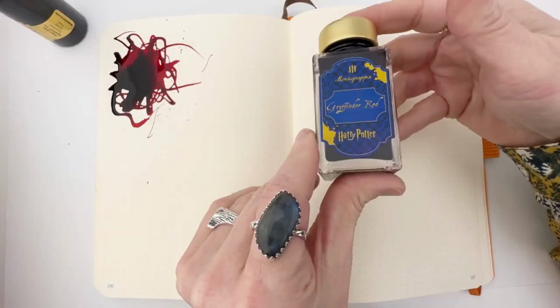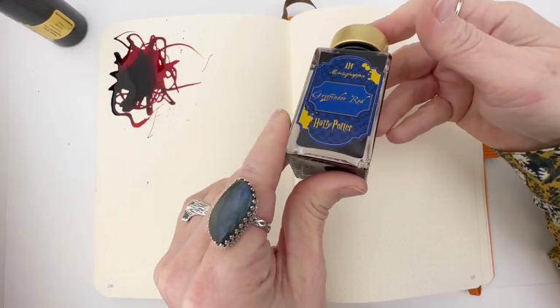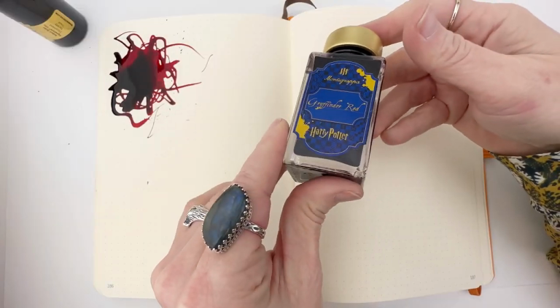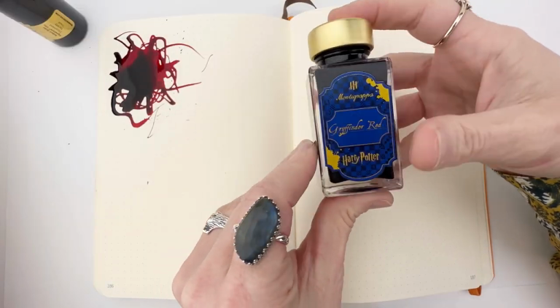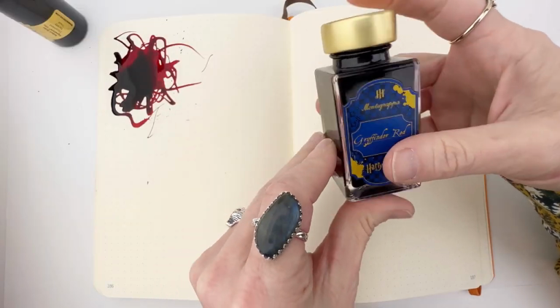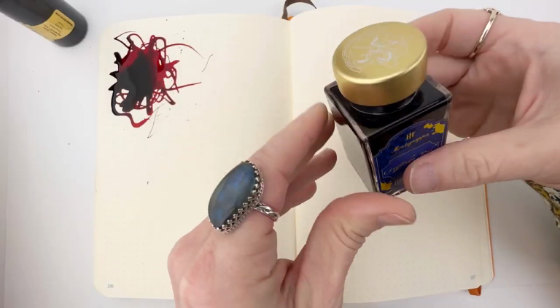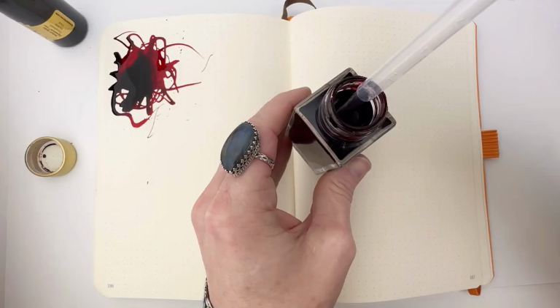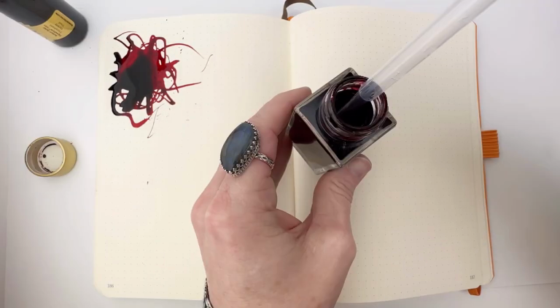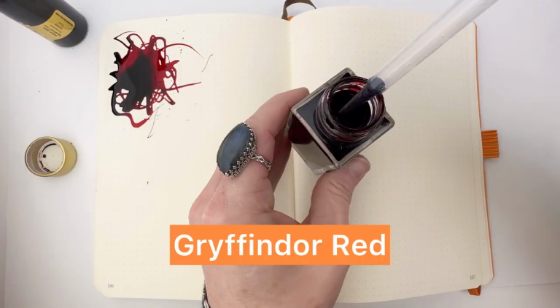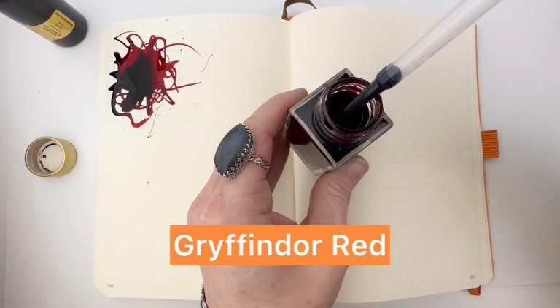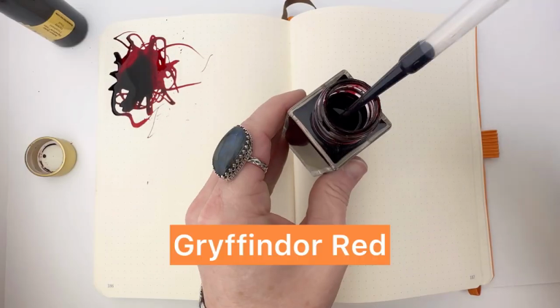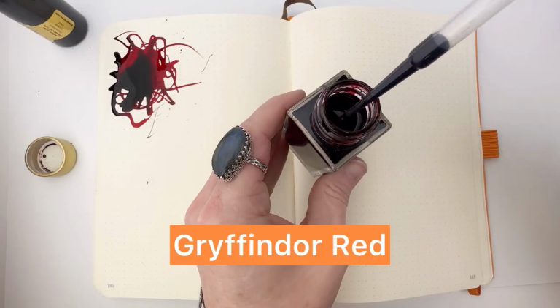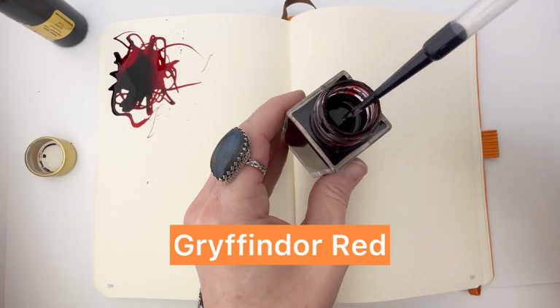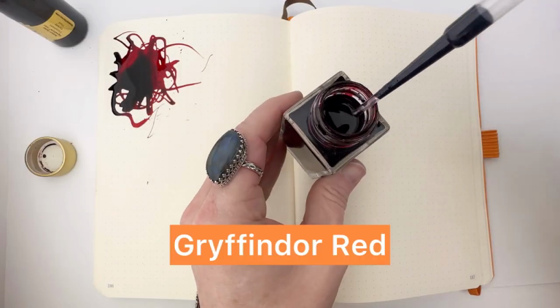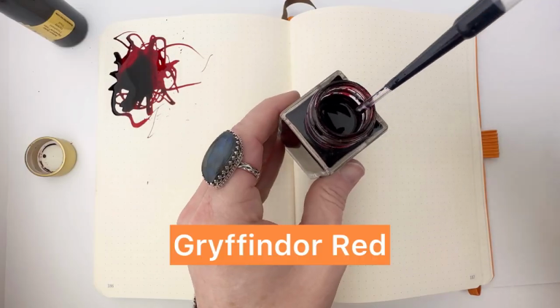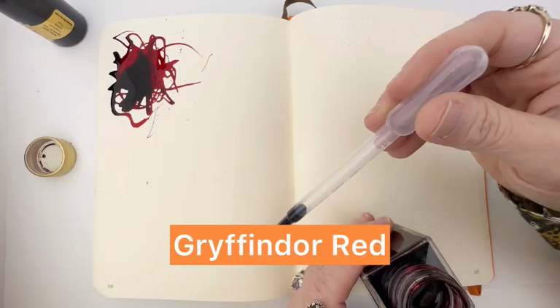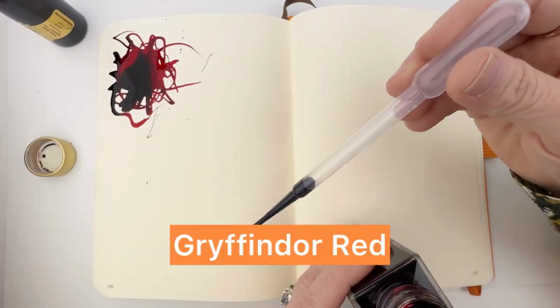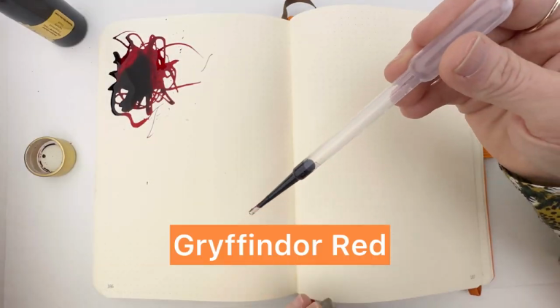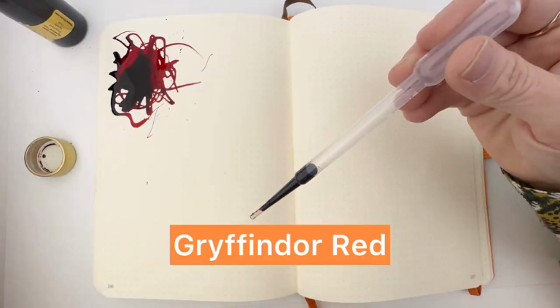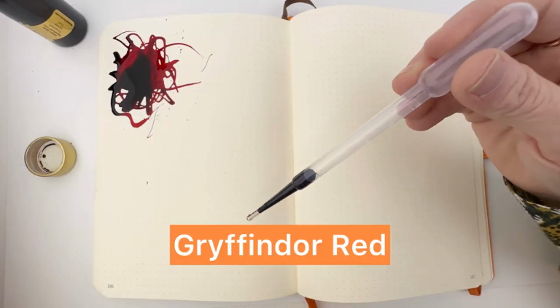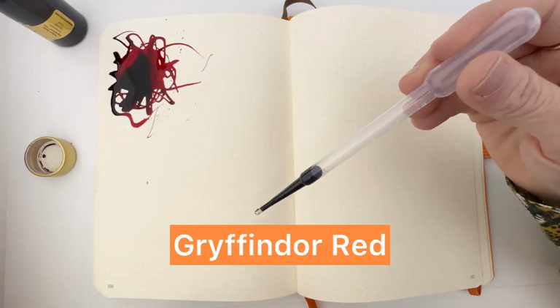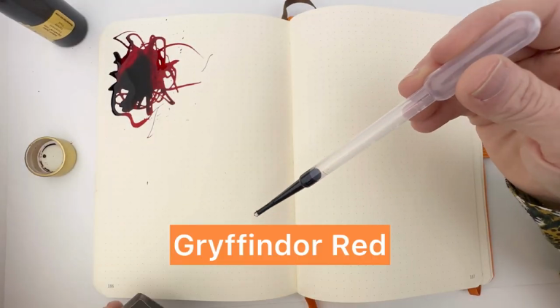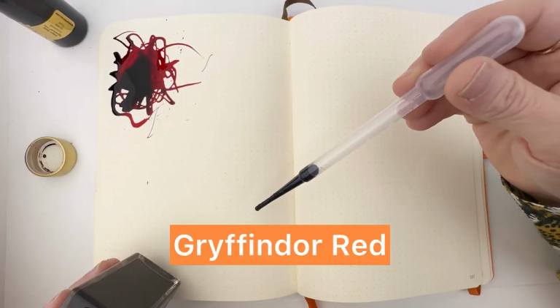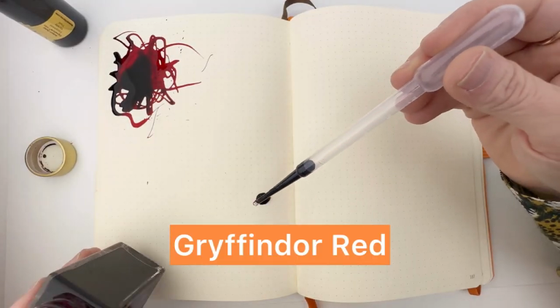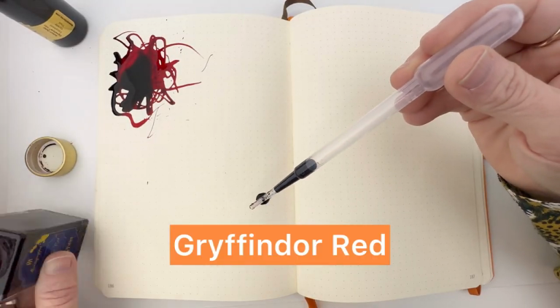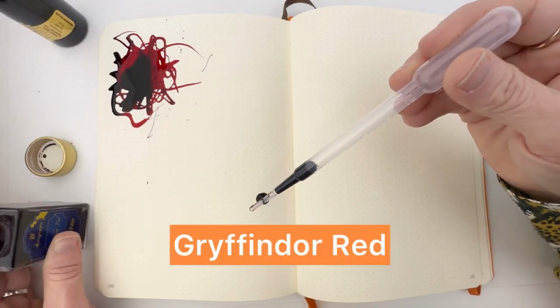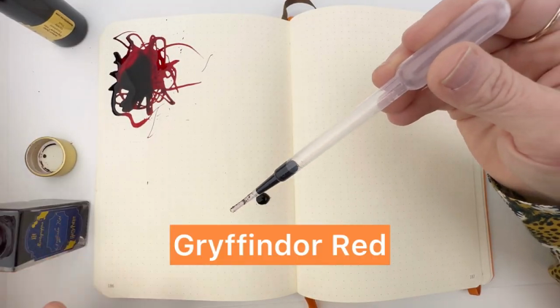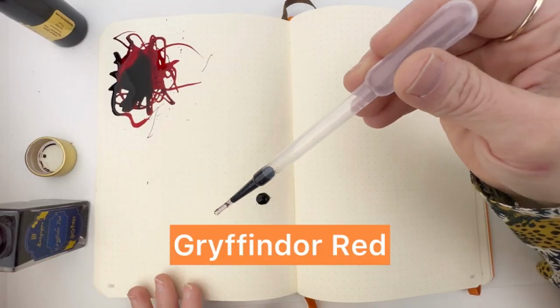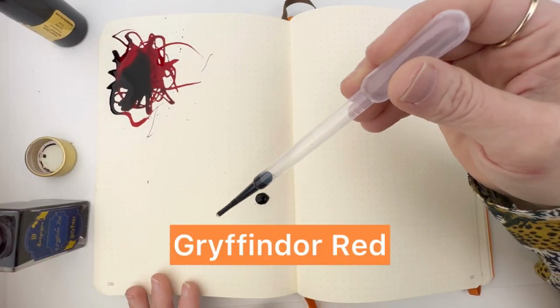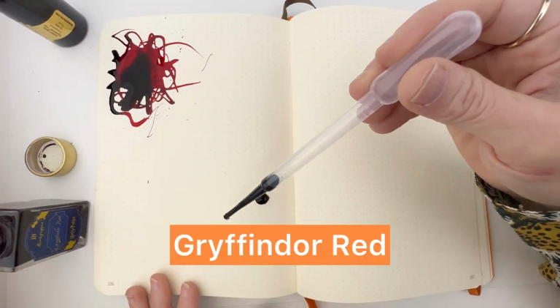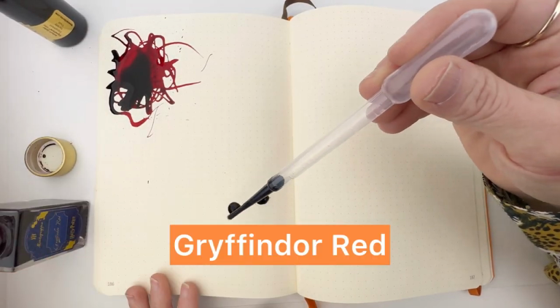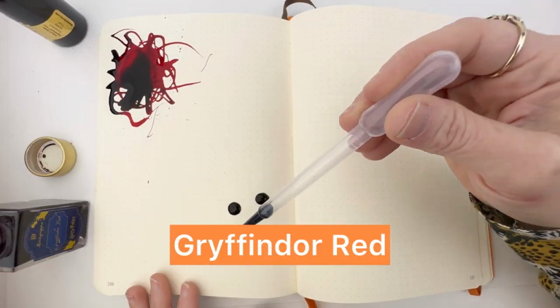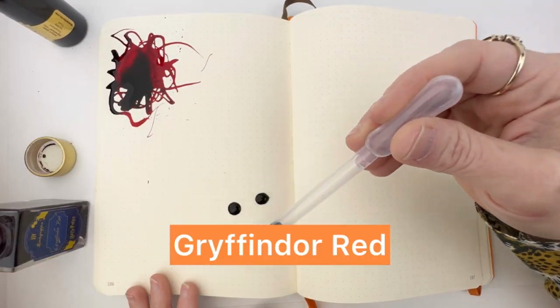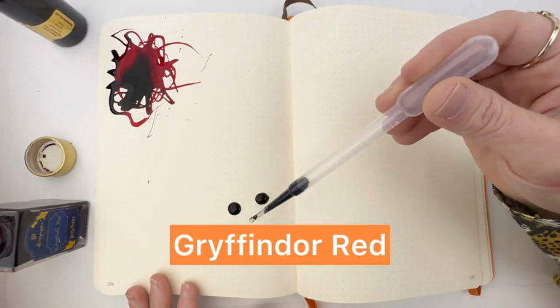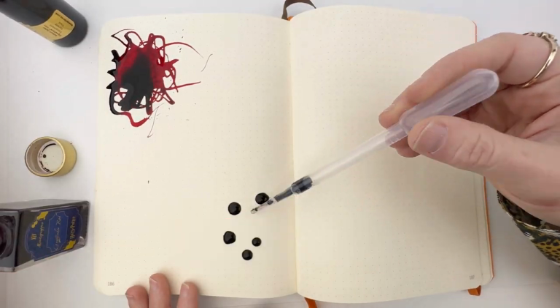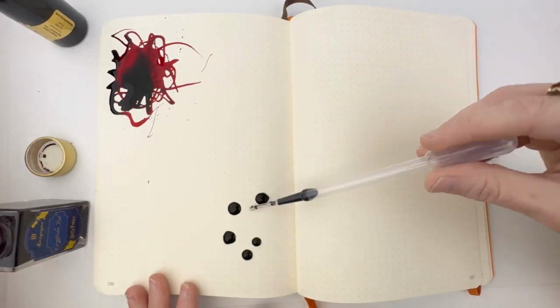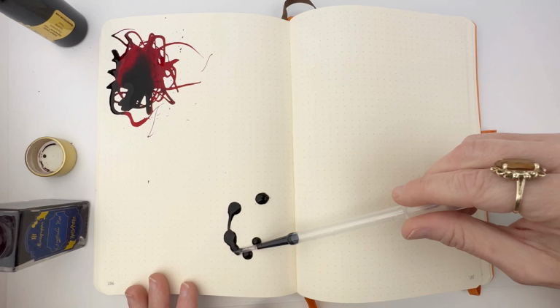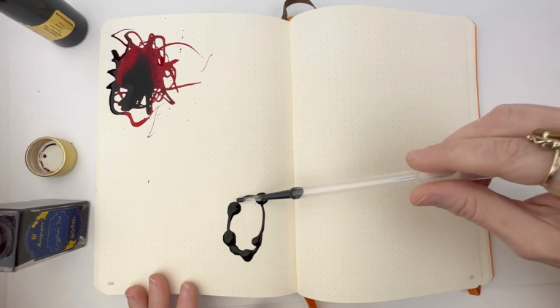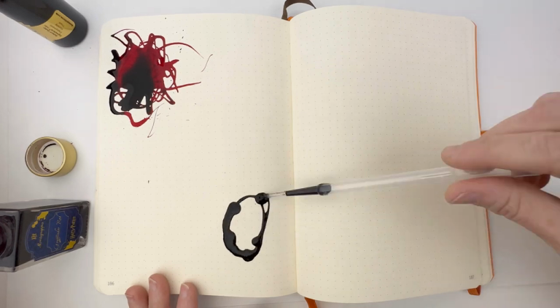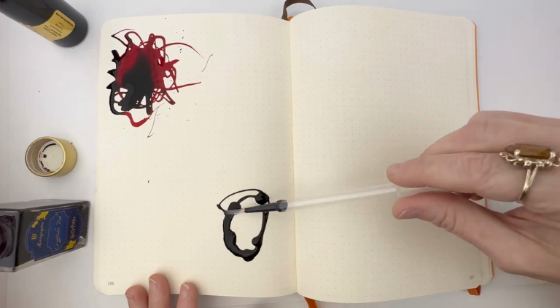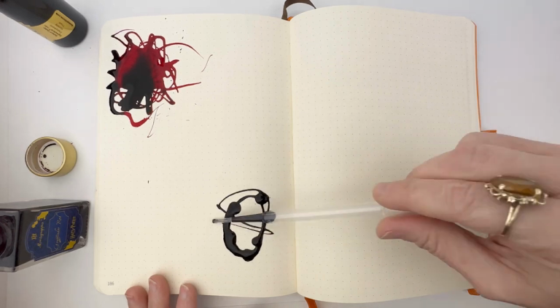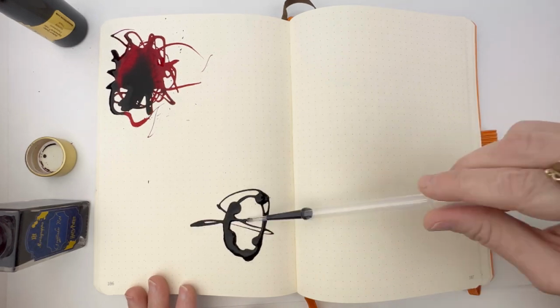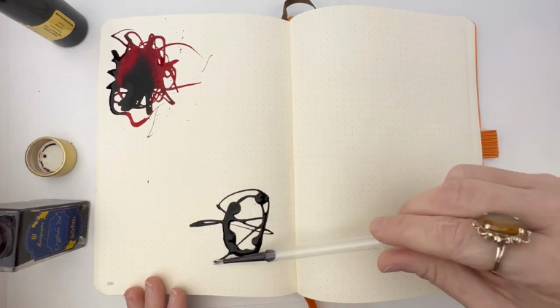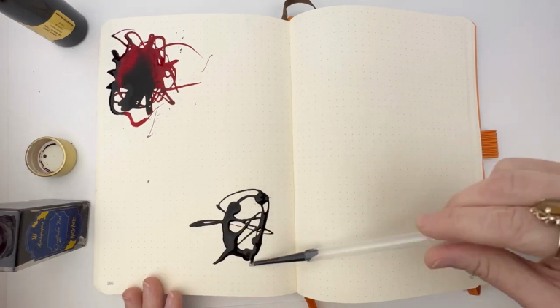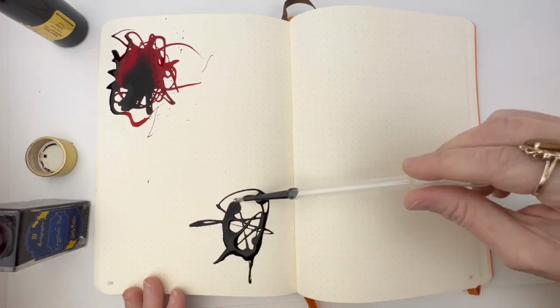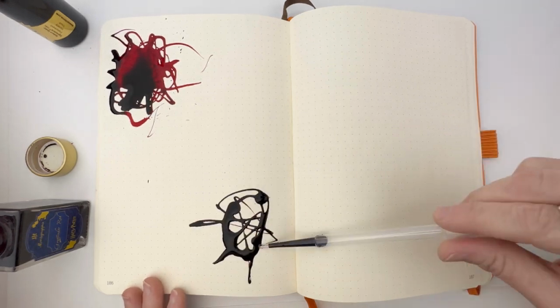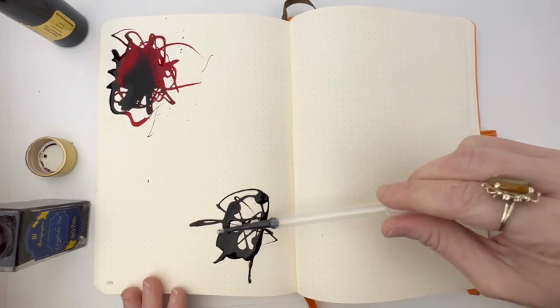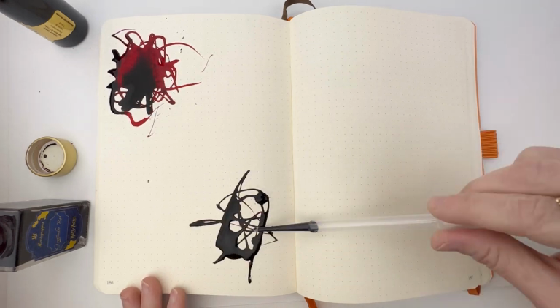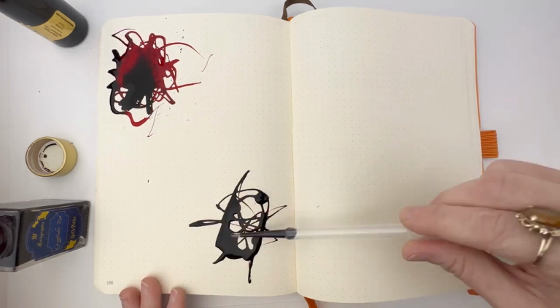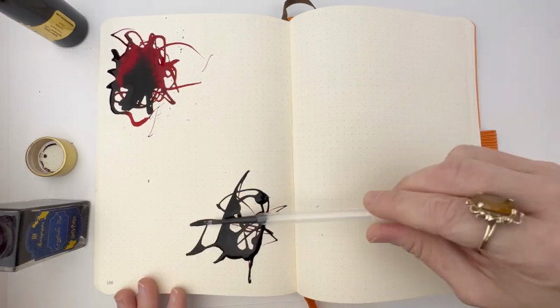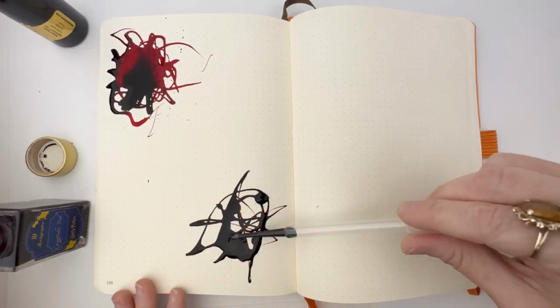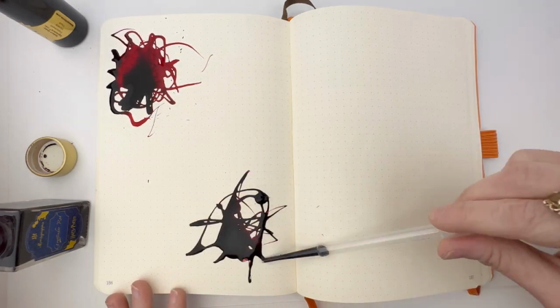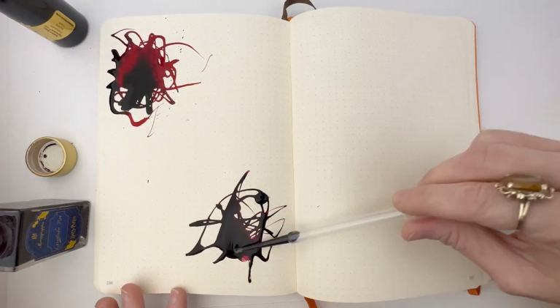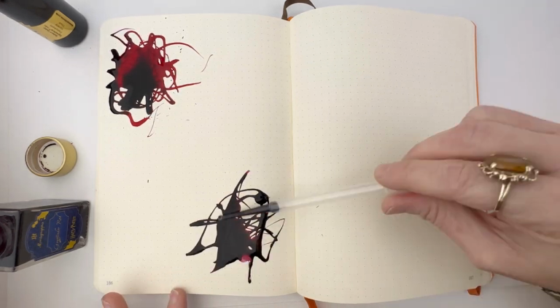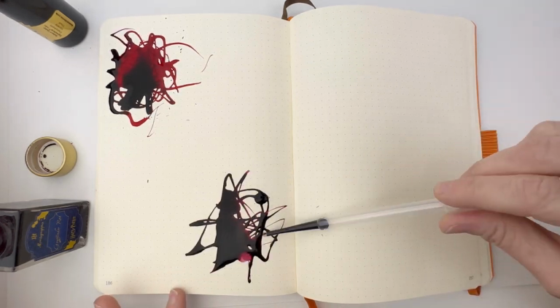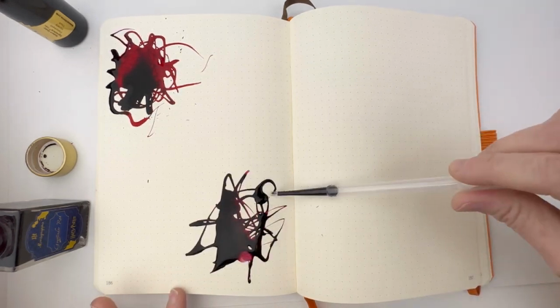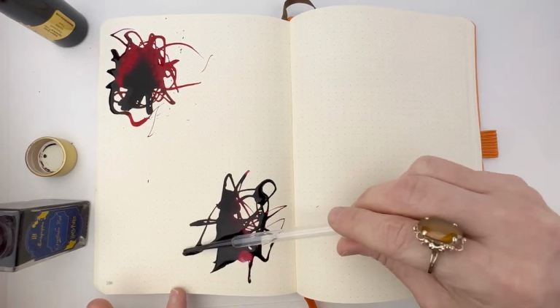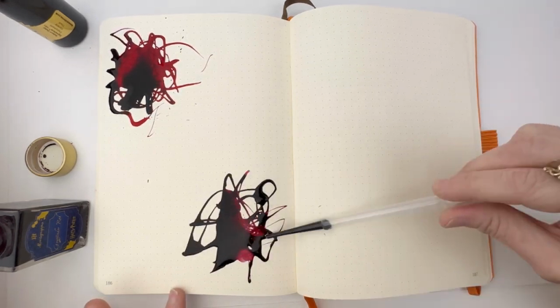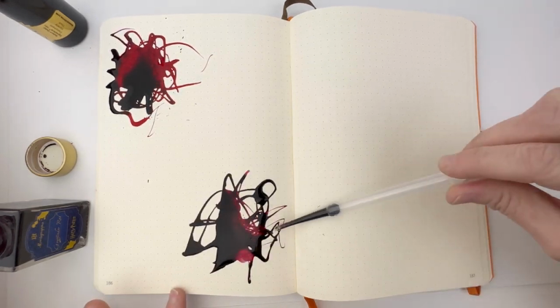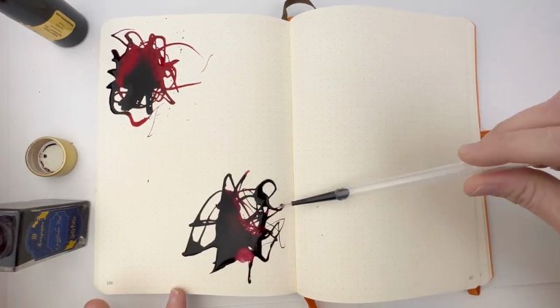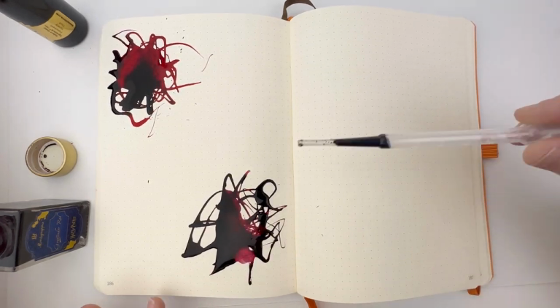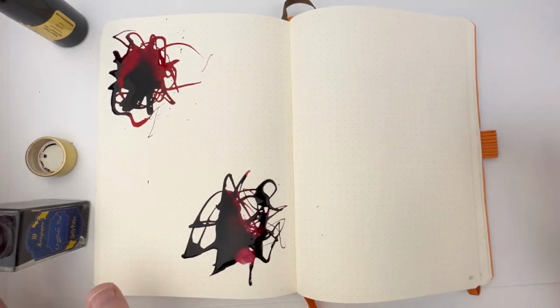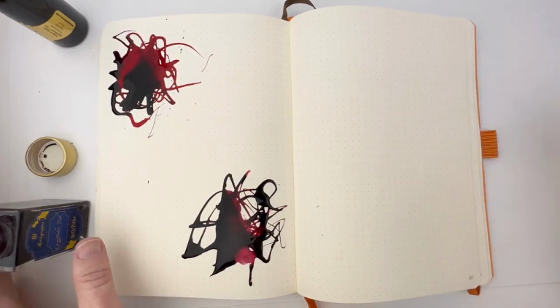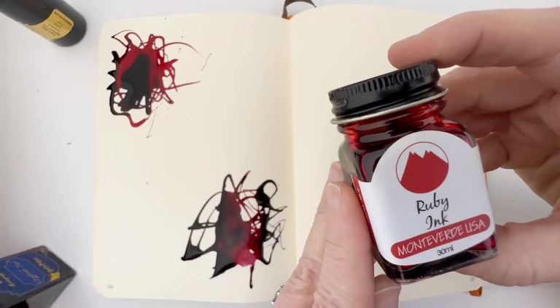First we'll make an ink splash, and then we'll do a writing sample with each one, and then we're going to go ahead and do a dry test and a water test.